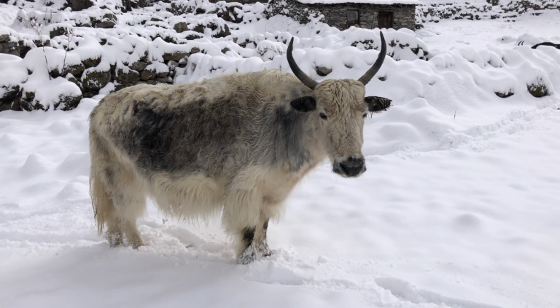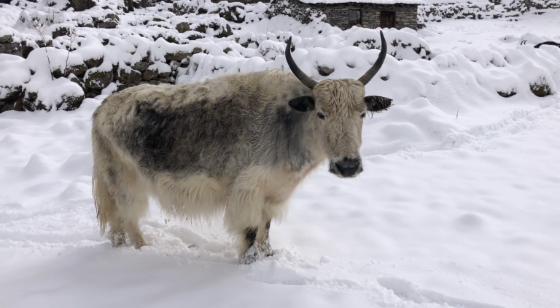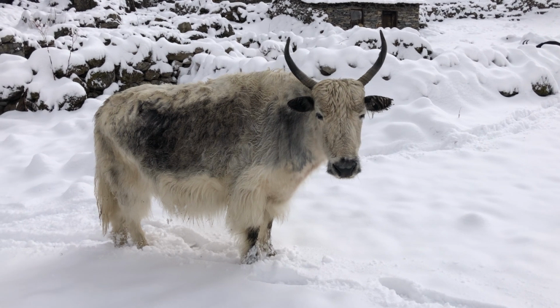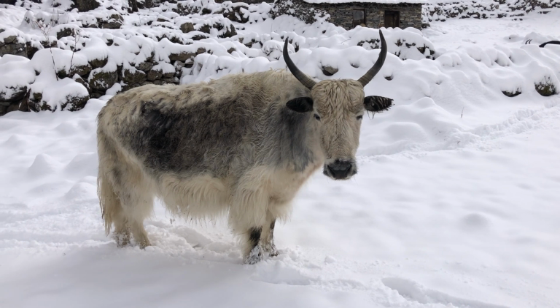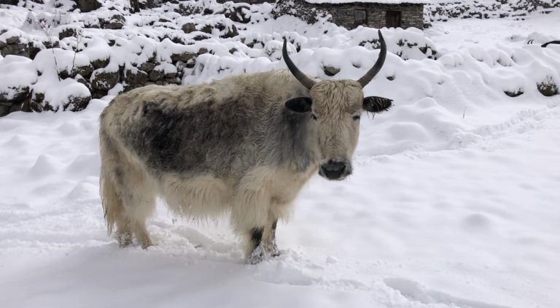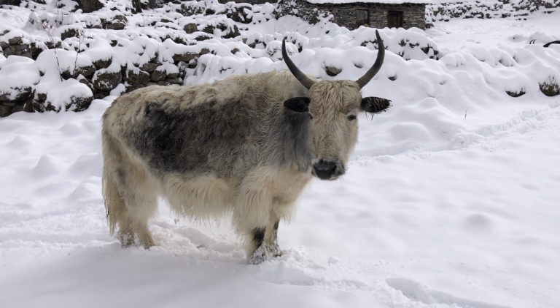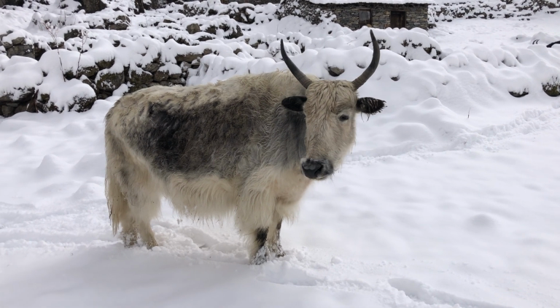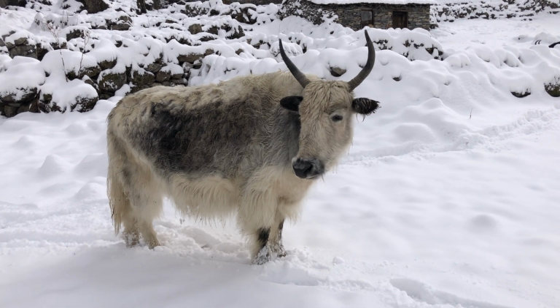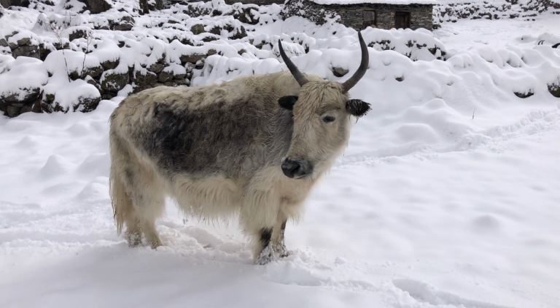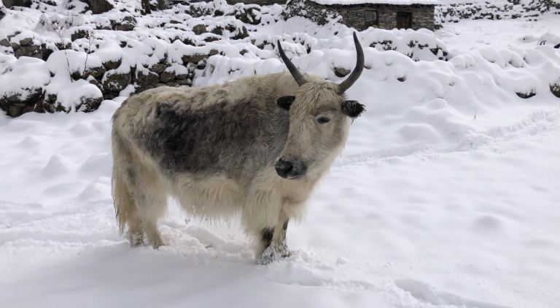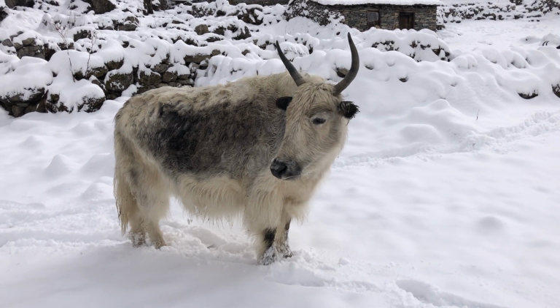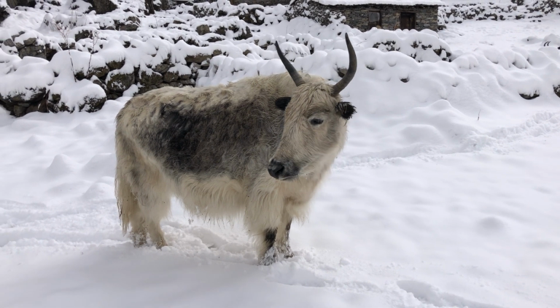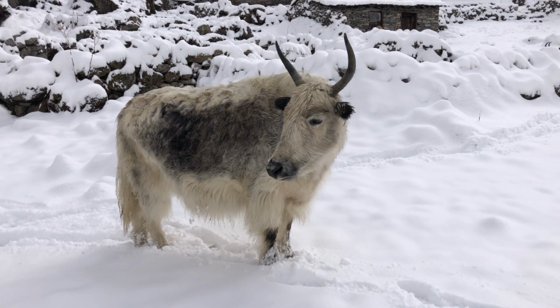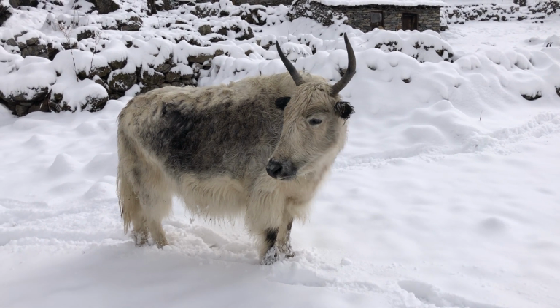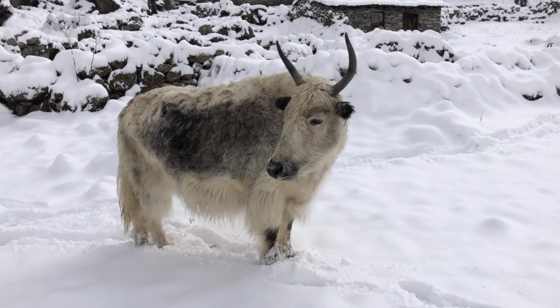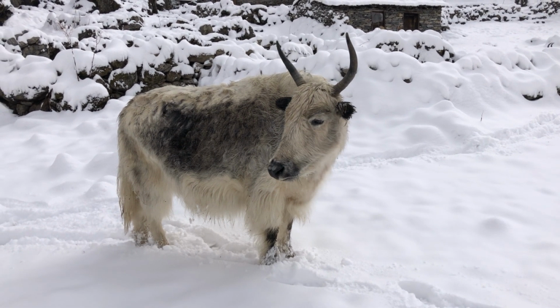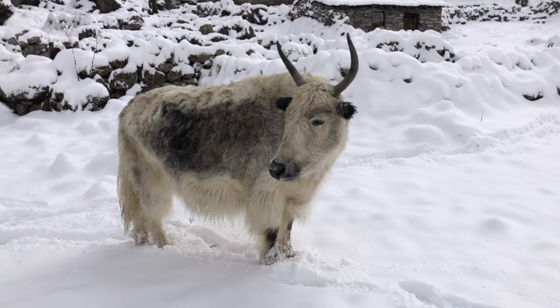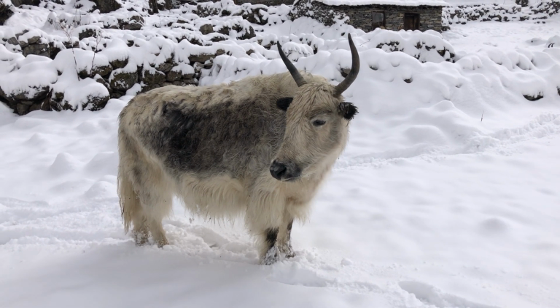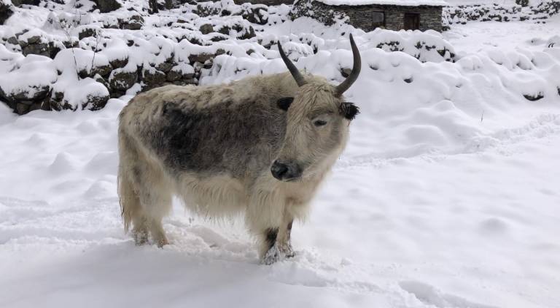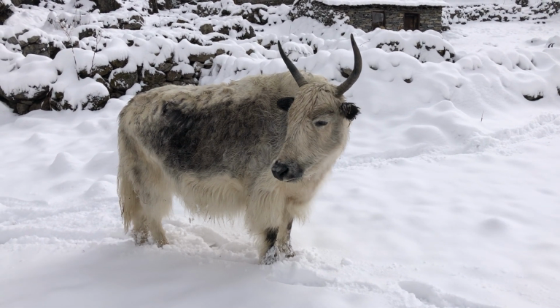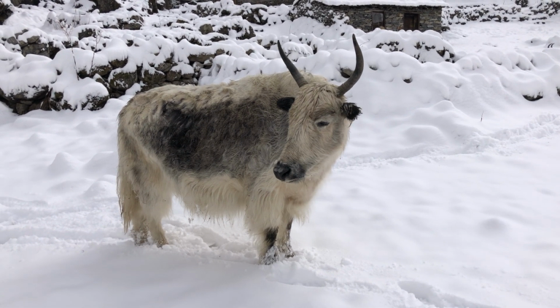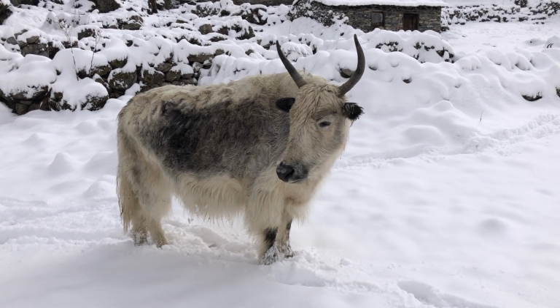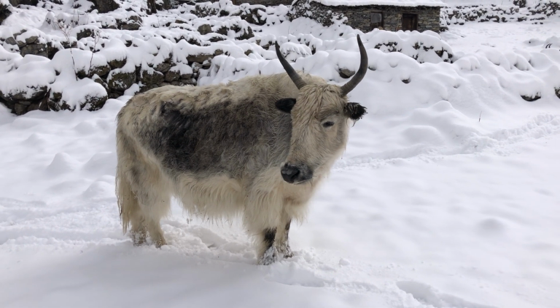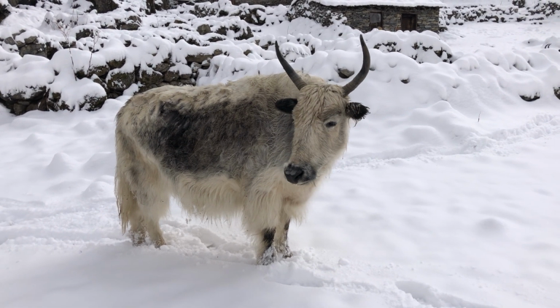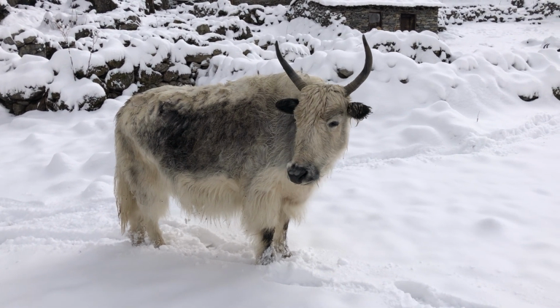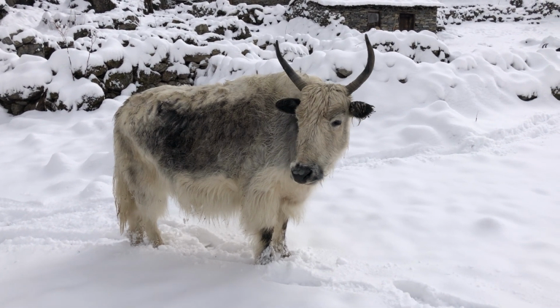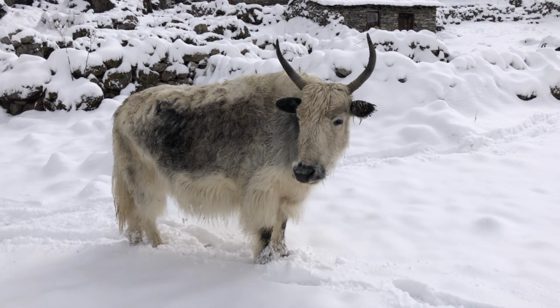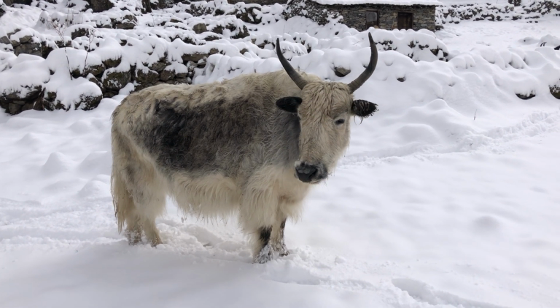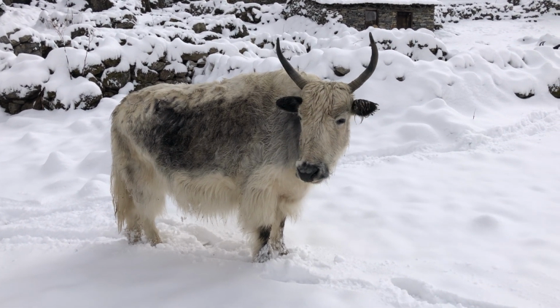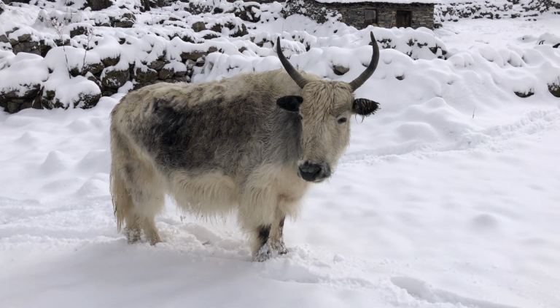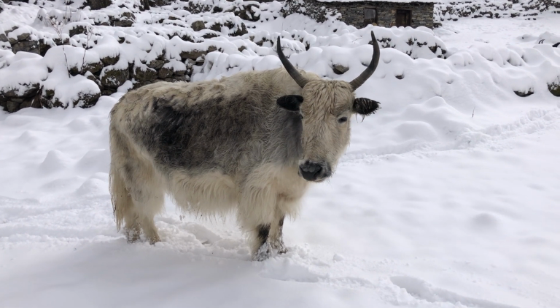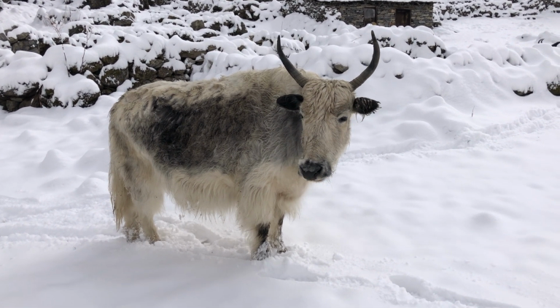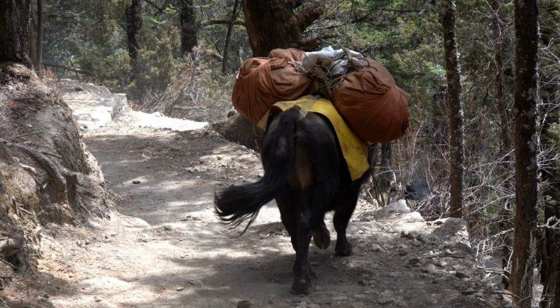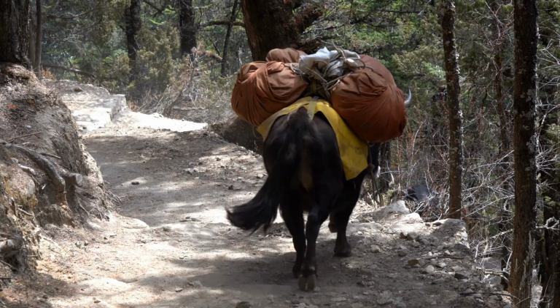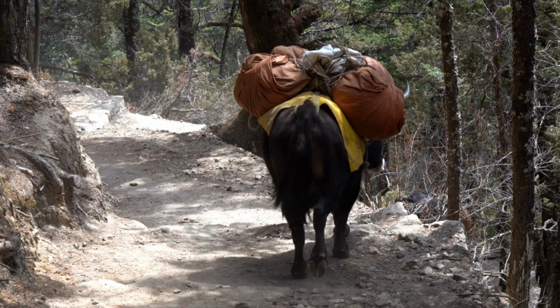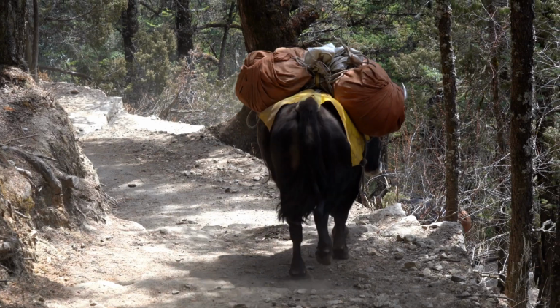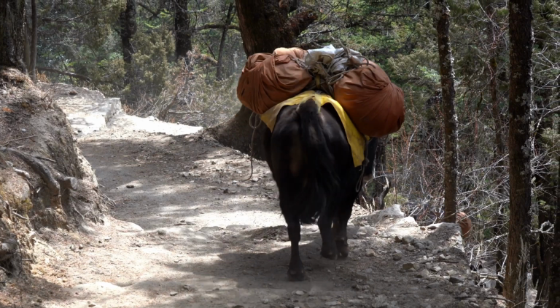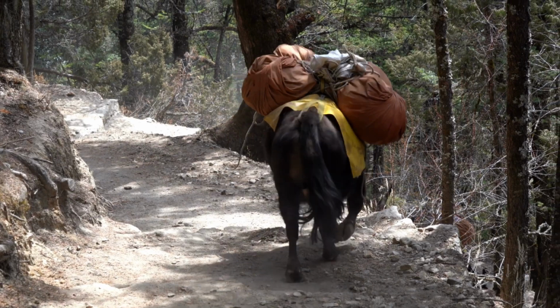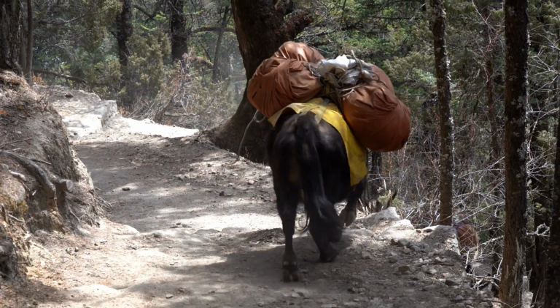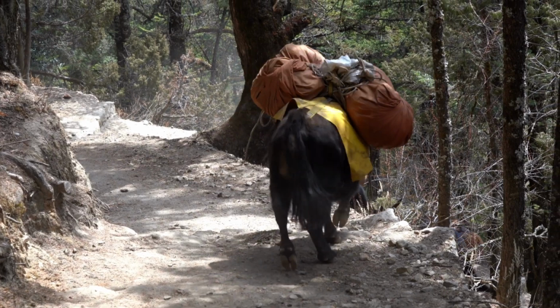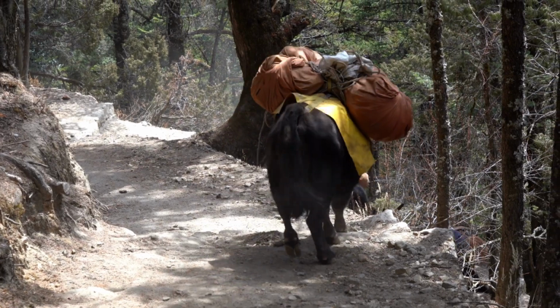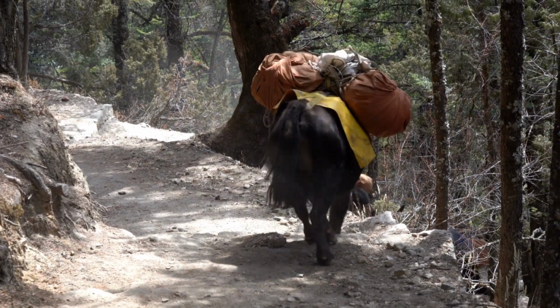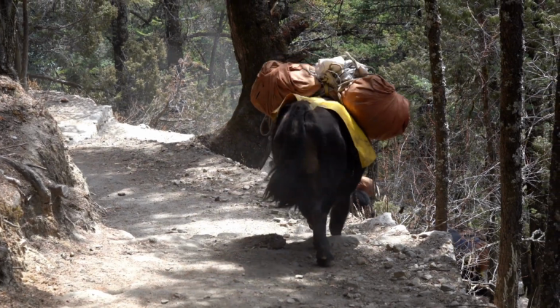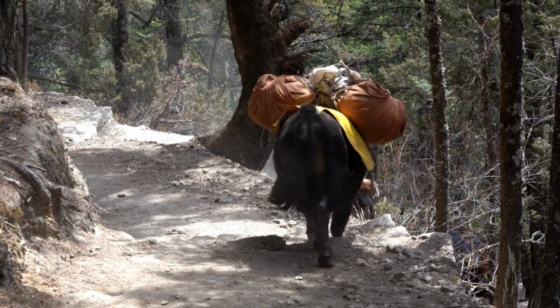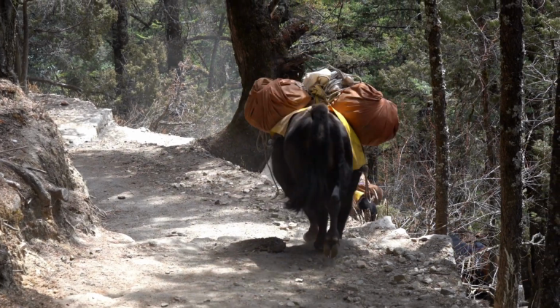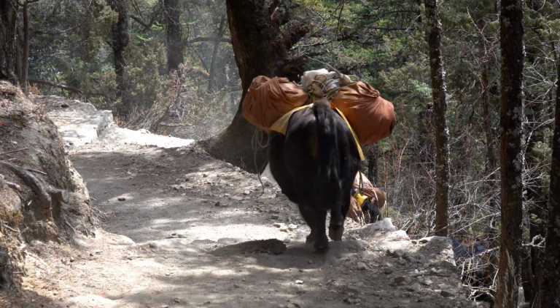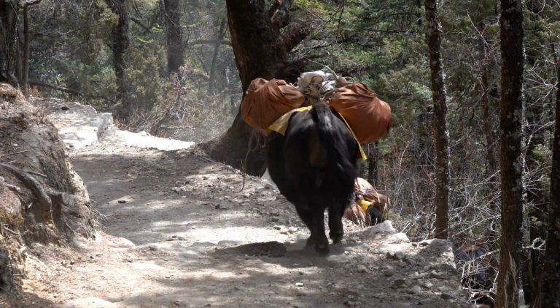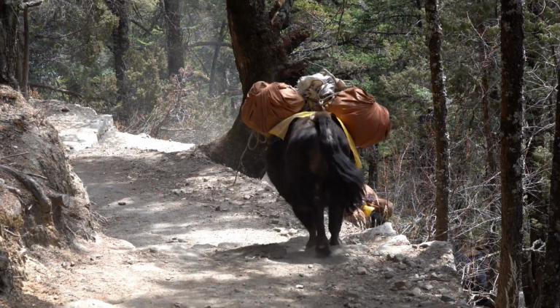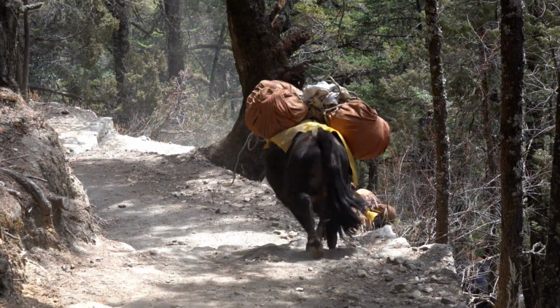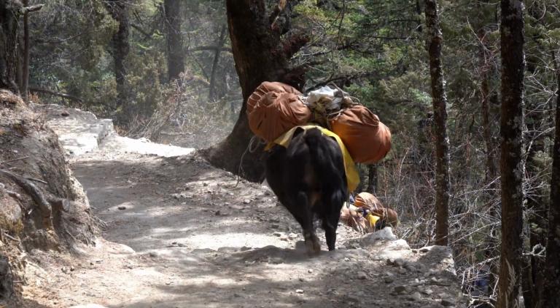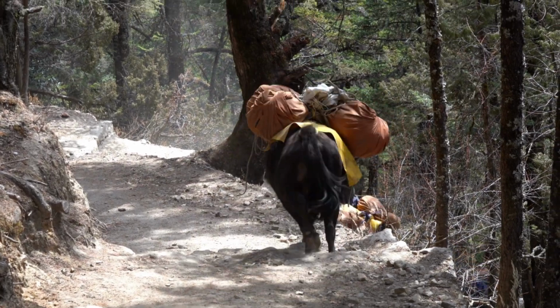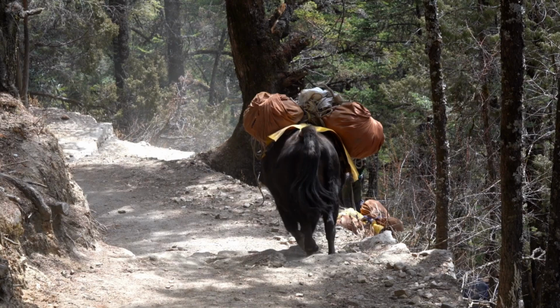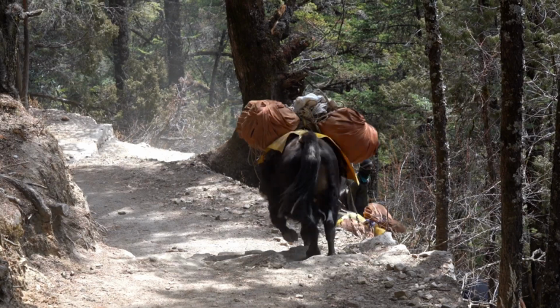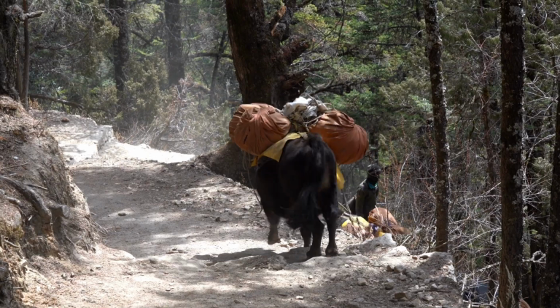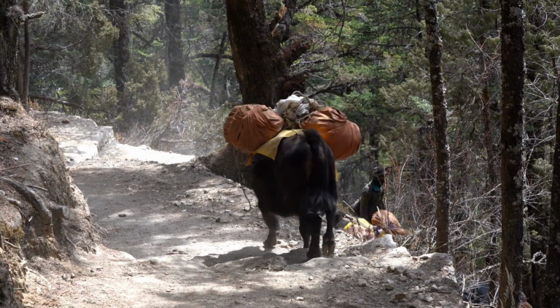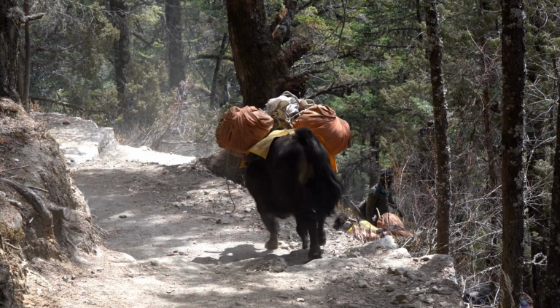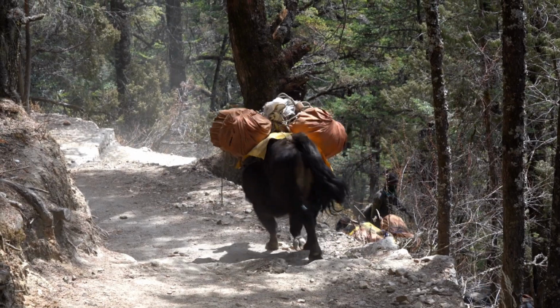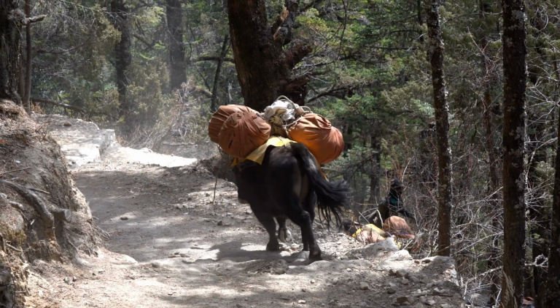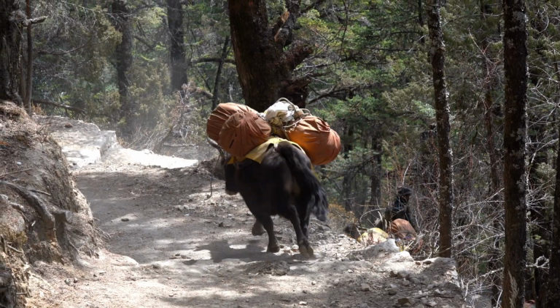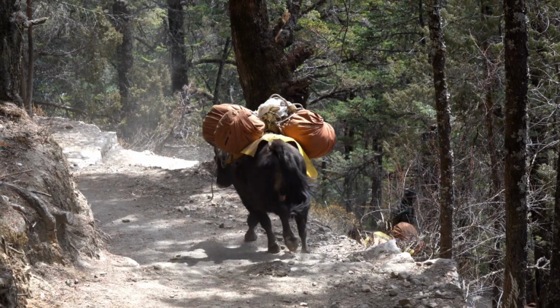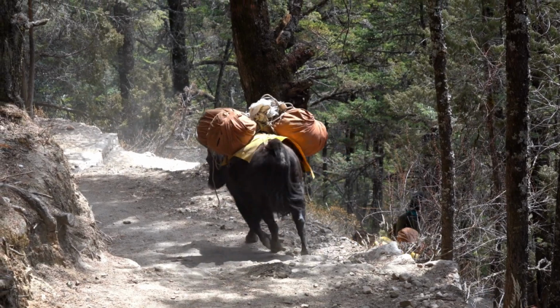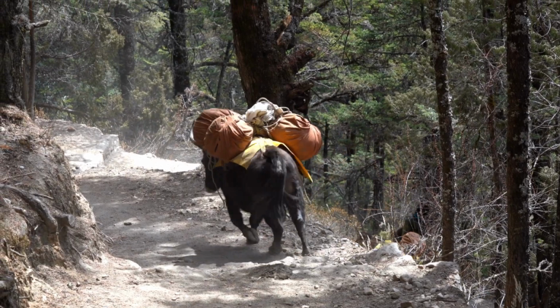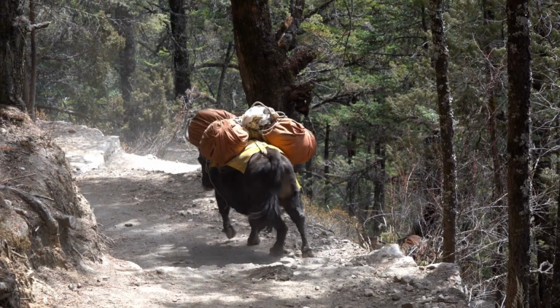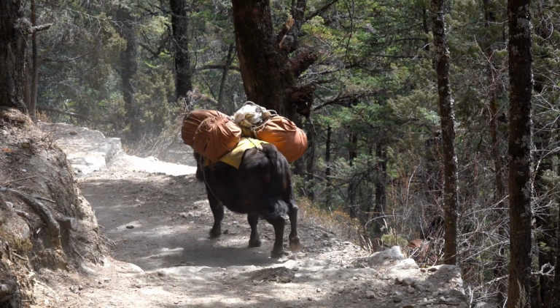Weighing nearly a ton, the yak is more than a mere survivor. It is a vital resource for both nature and the people of the Himalayas.